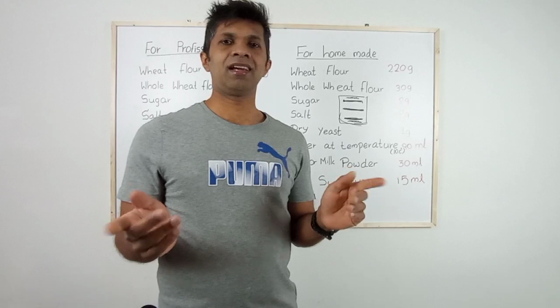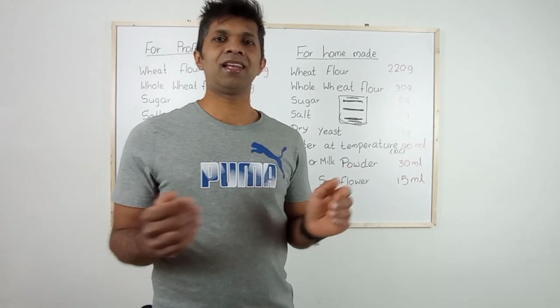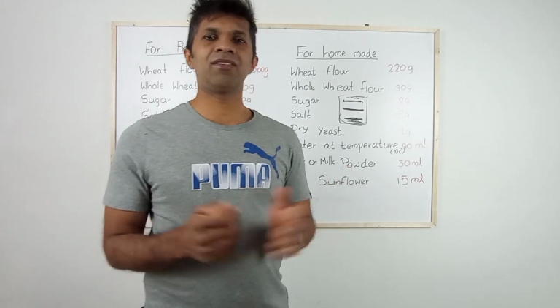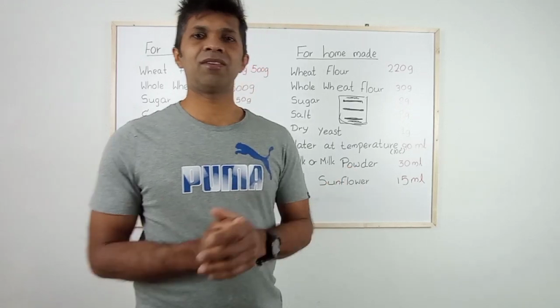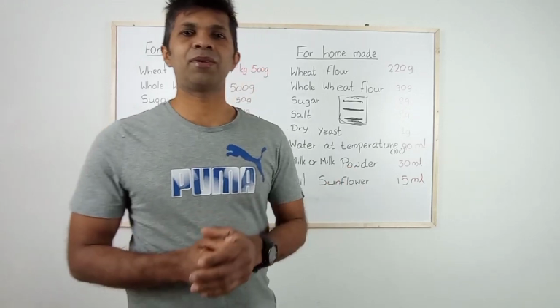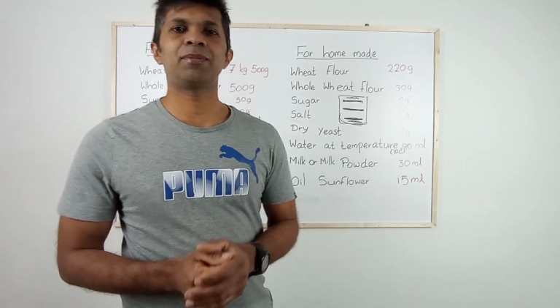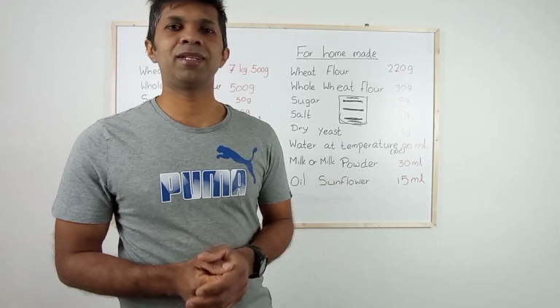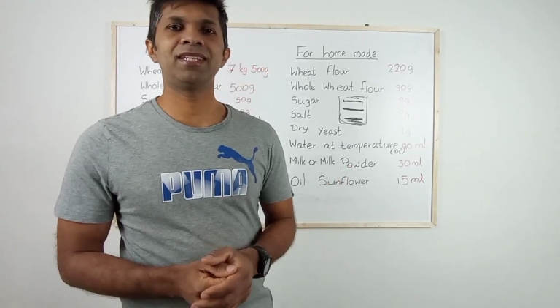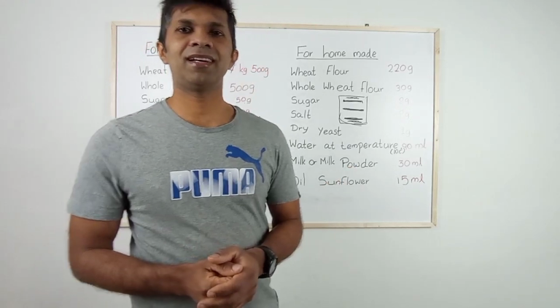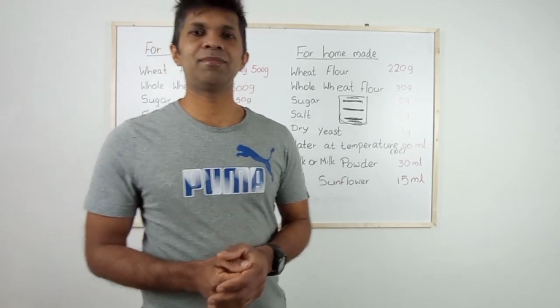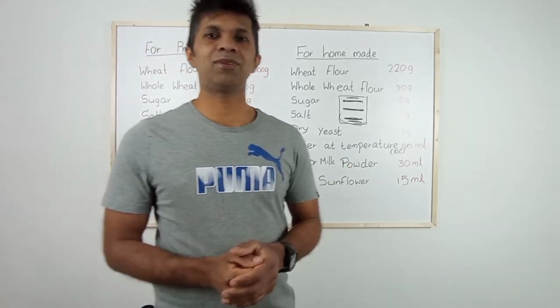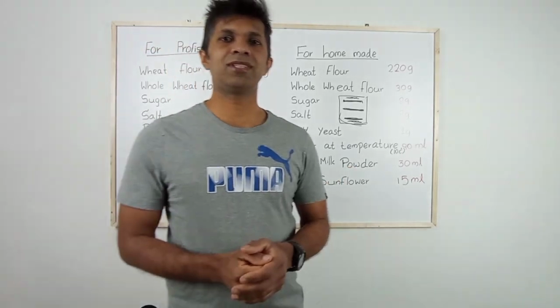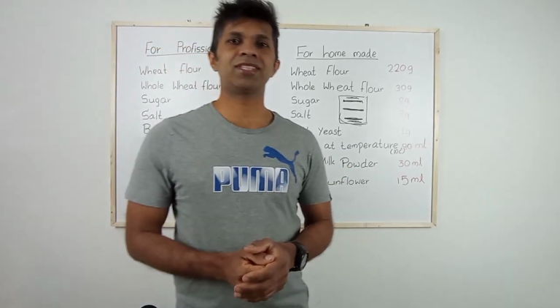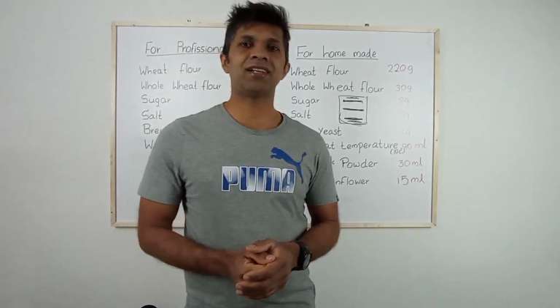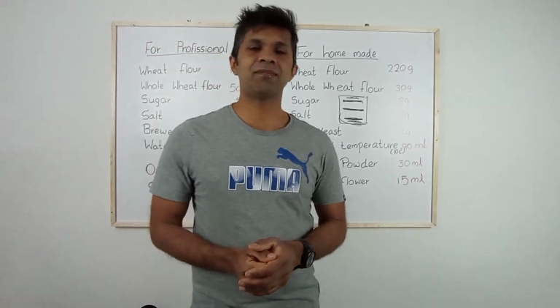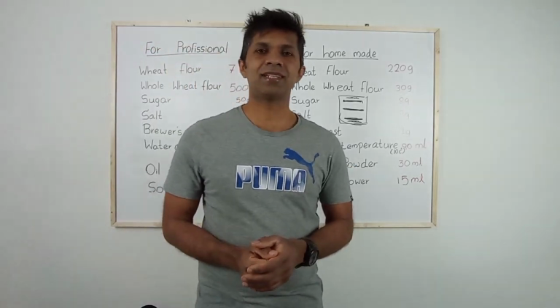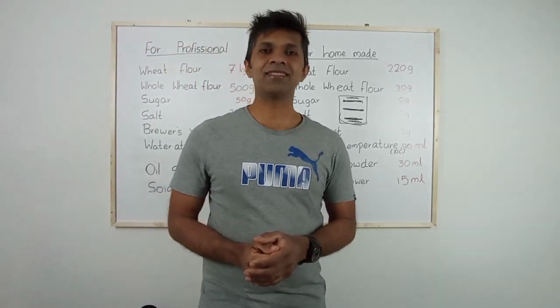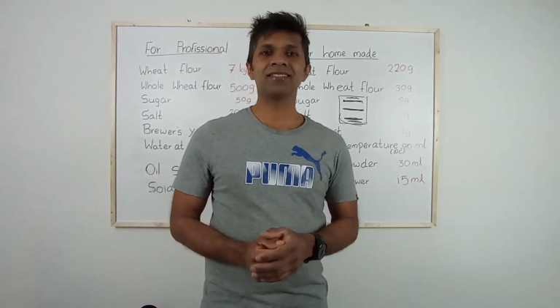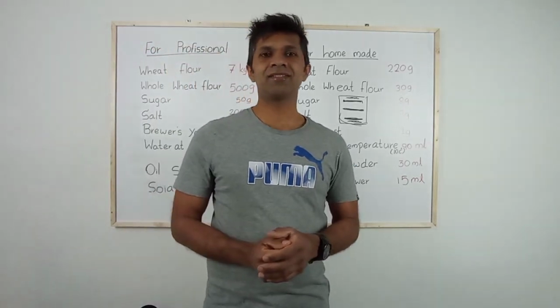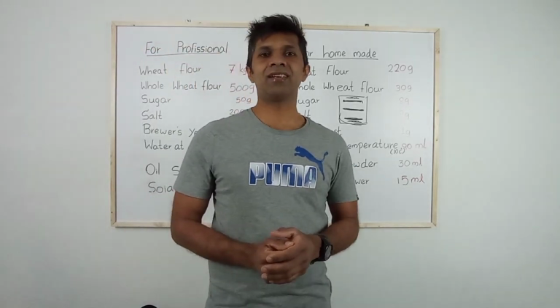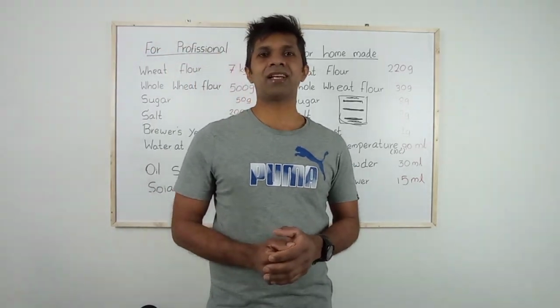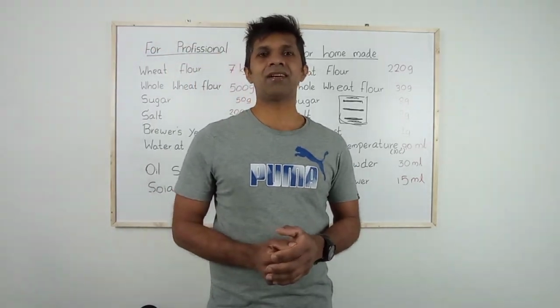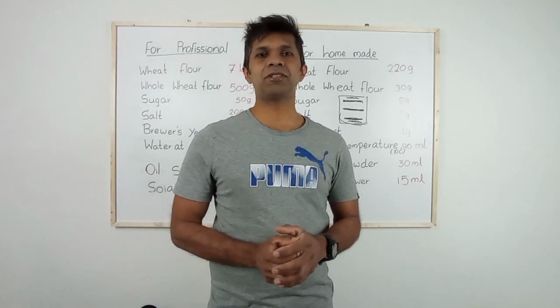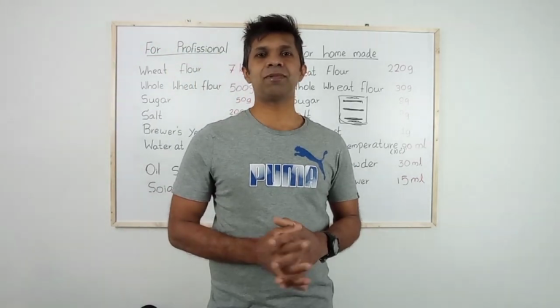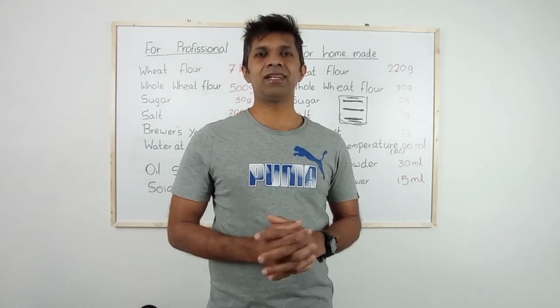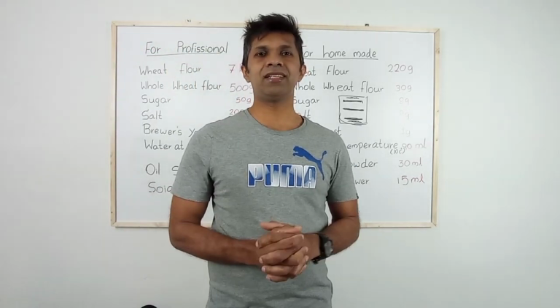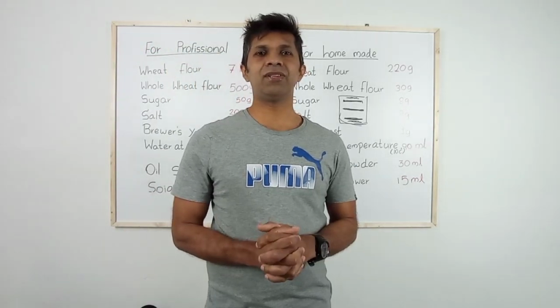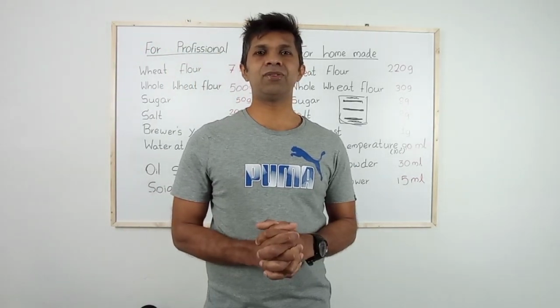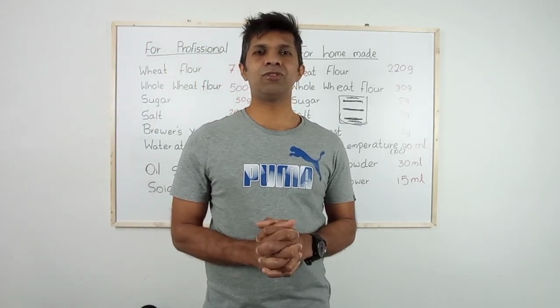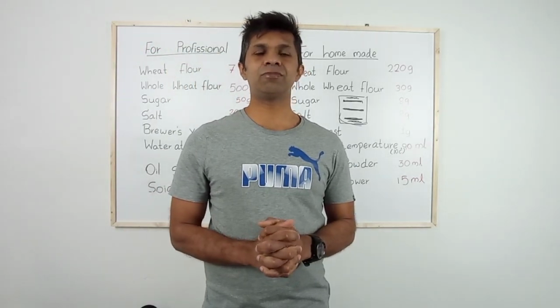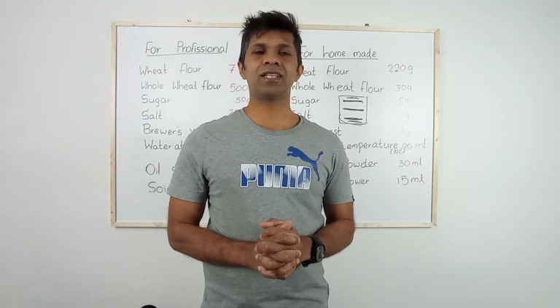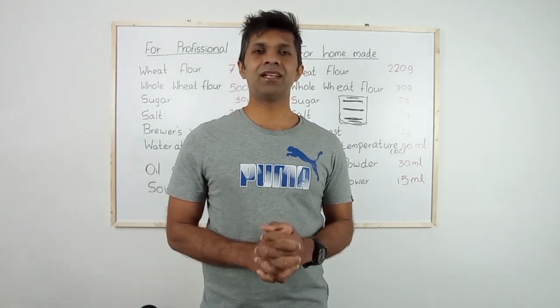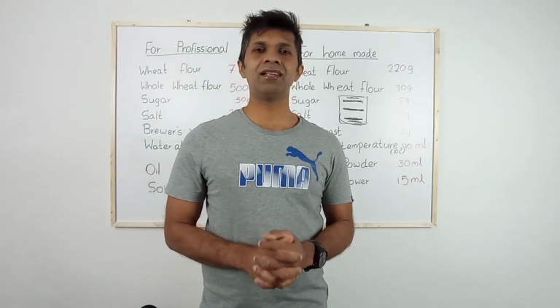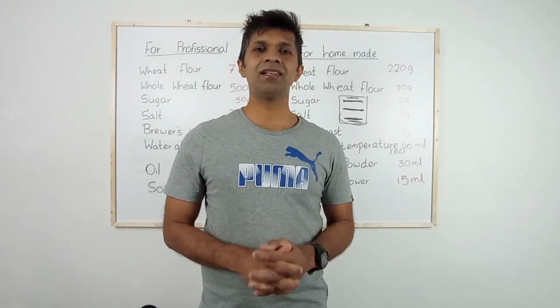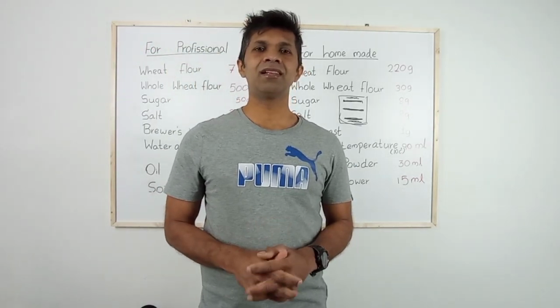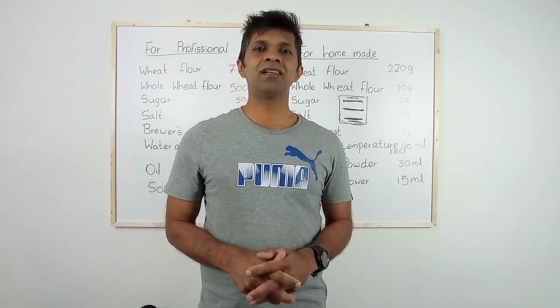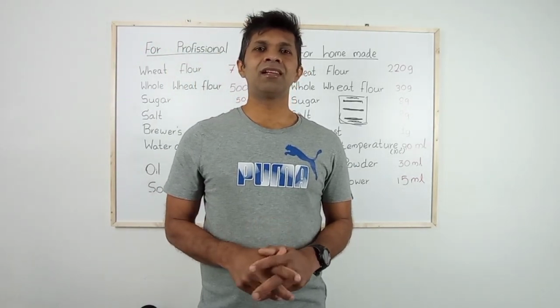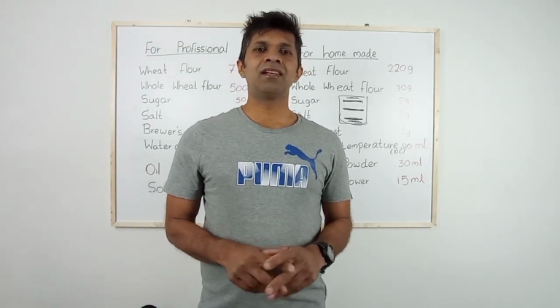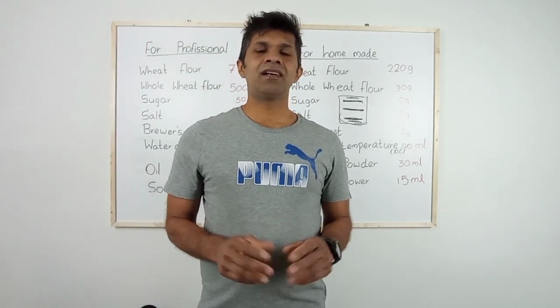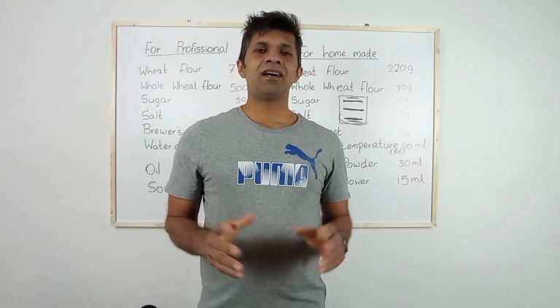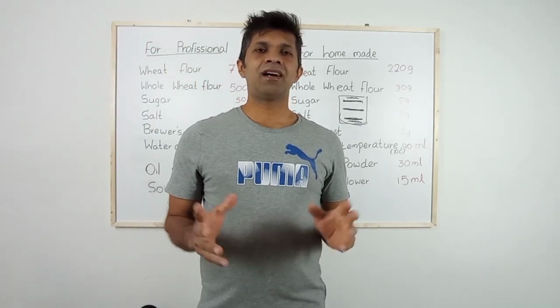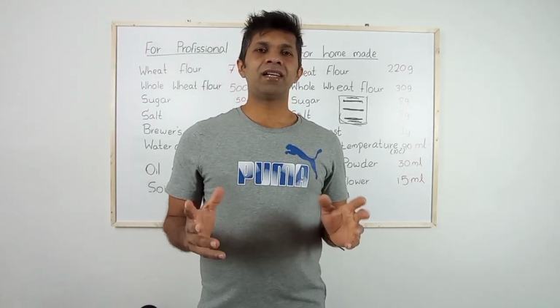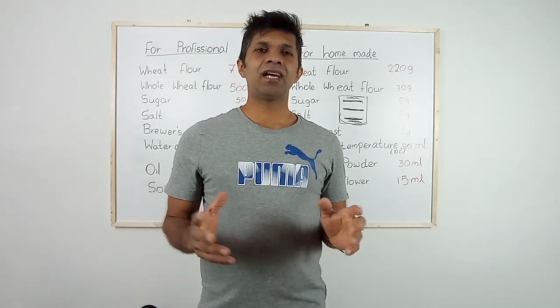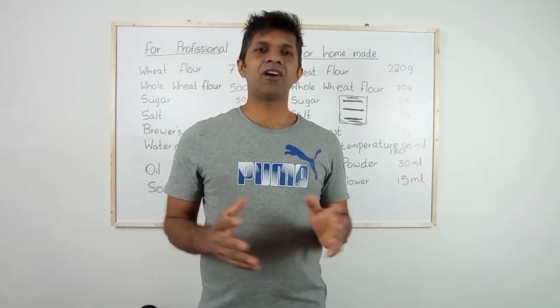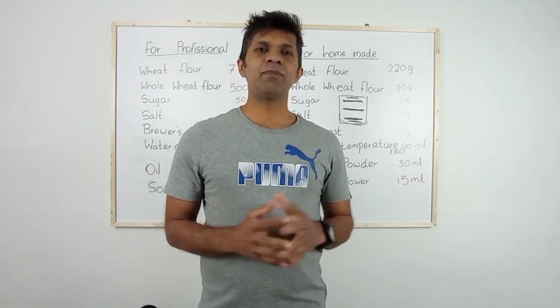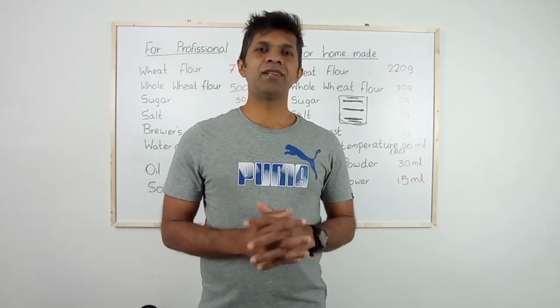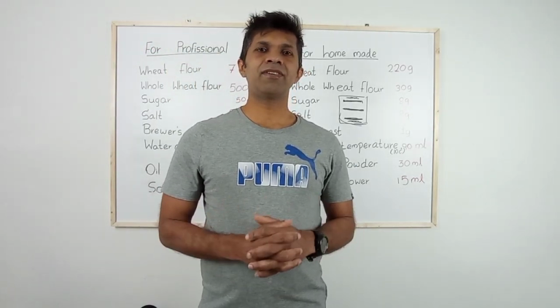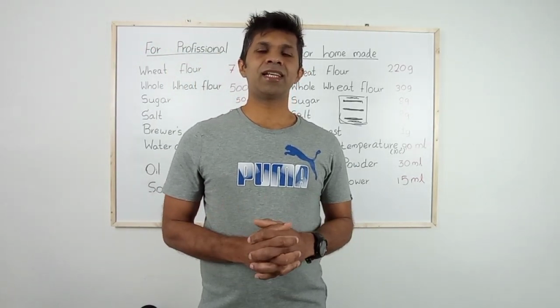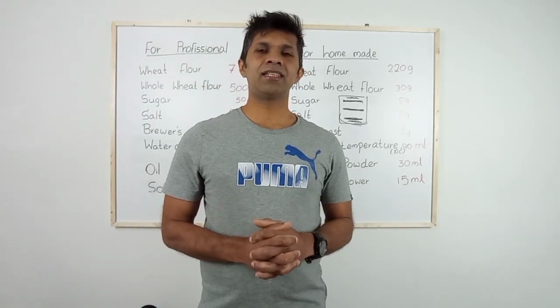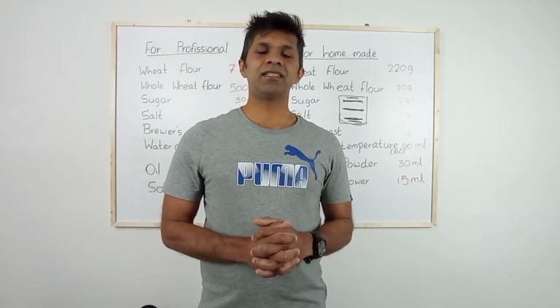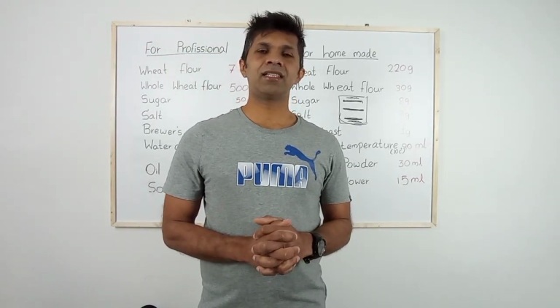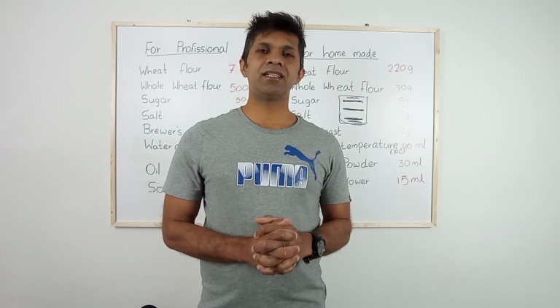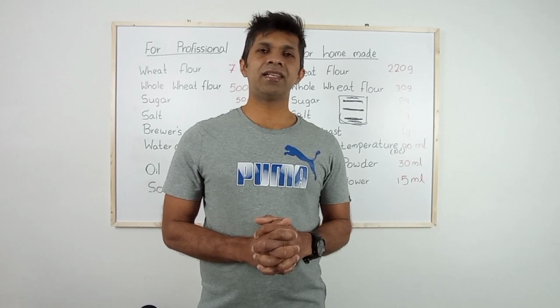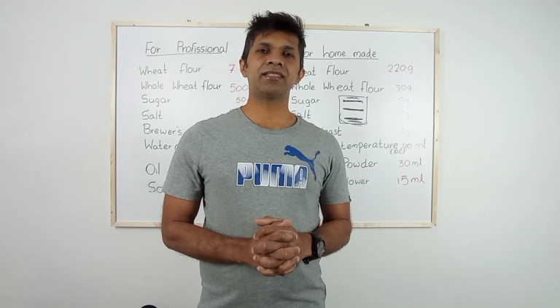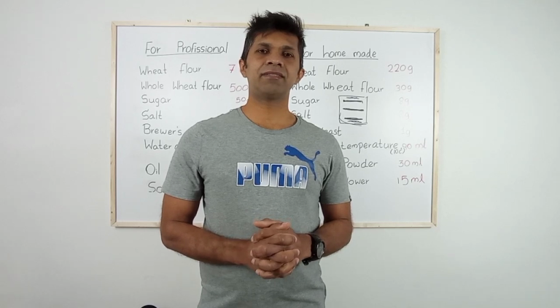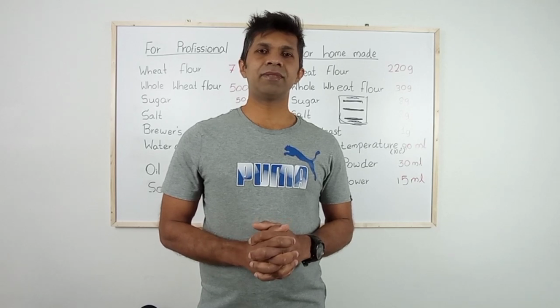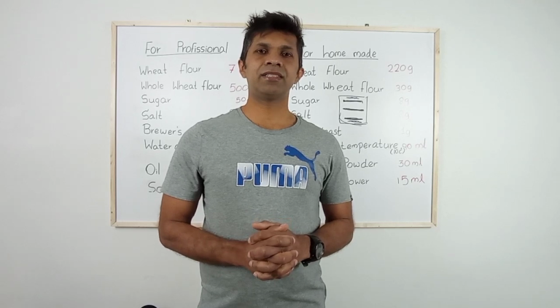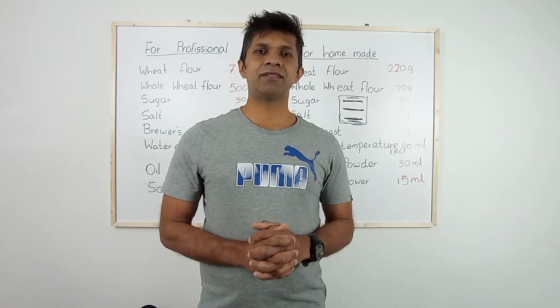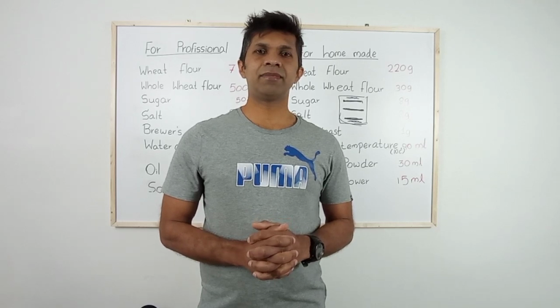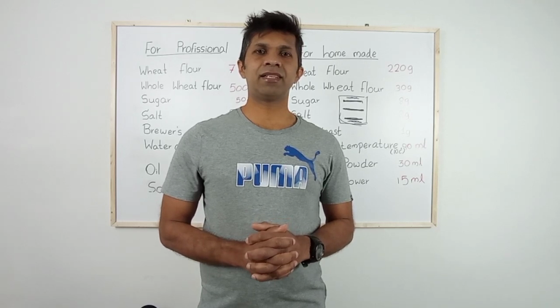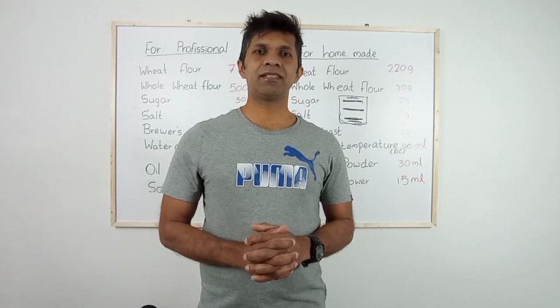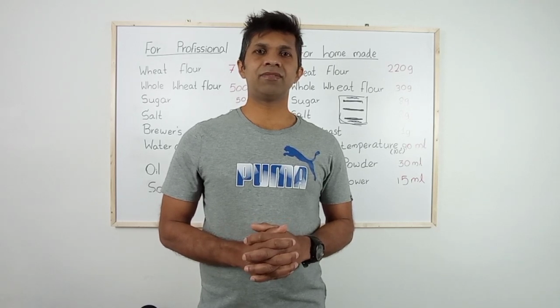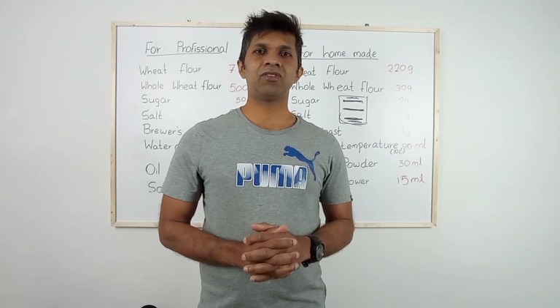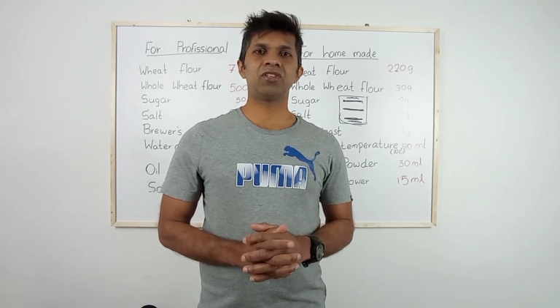Good day, I am Nunchamara. Welcome to my YouTube channel. I have been working in Italy as a pizza maker for 10 years.